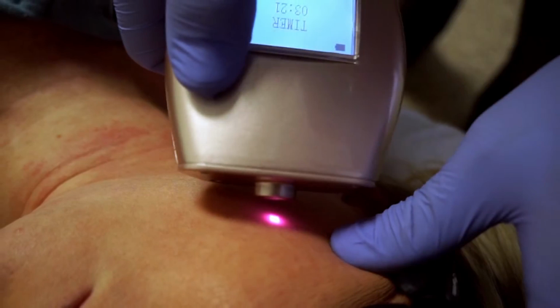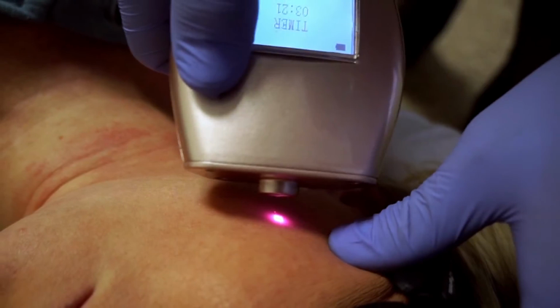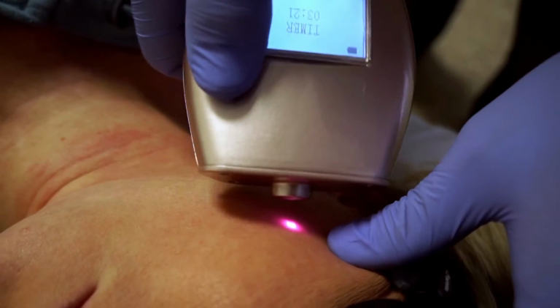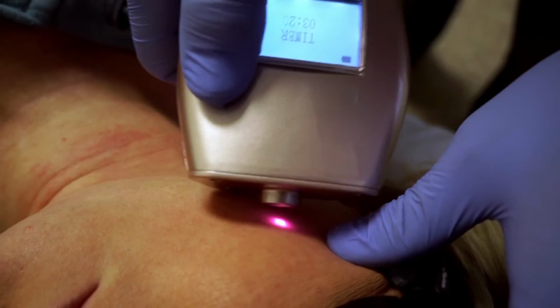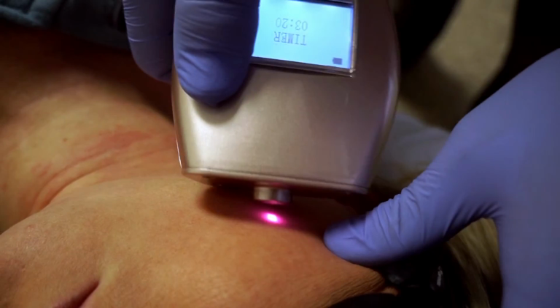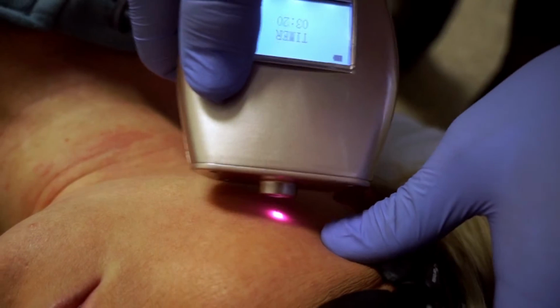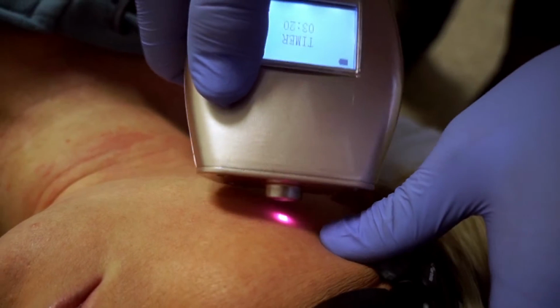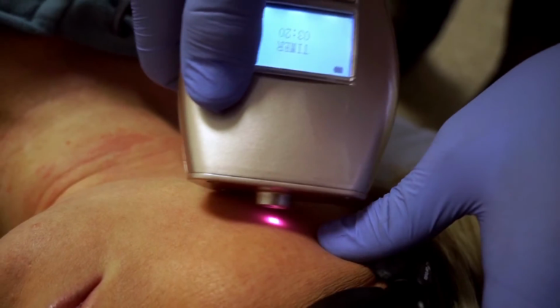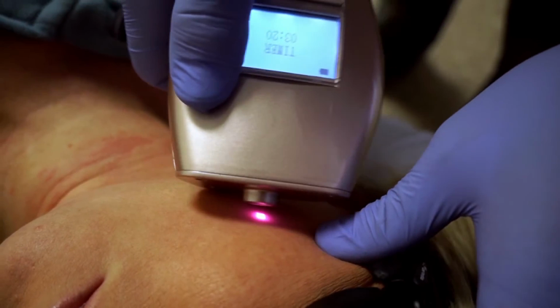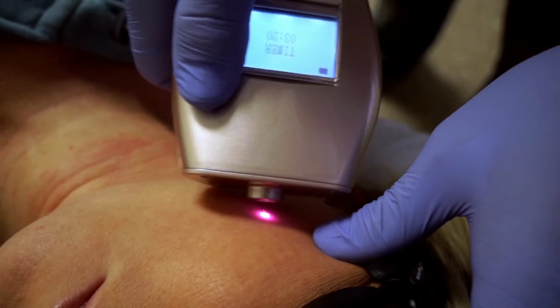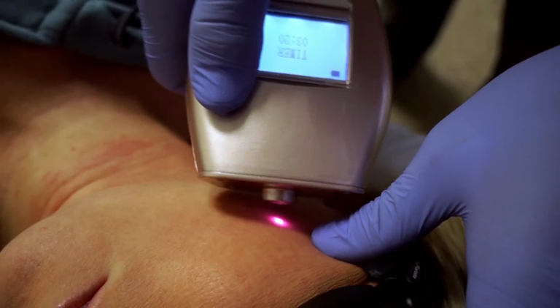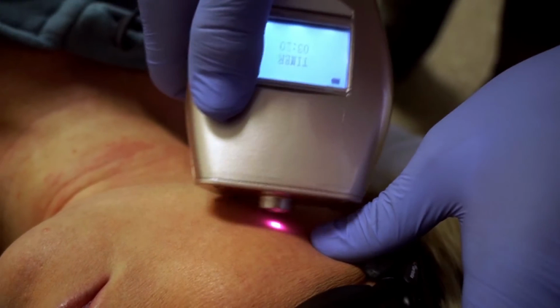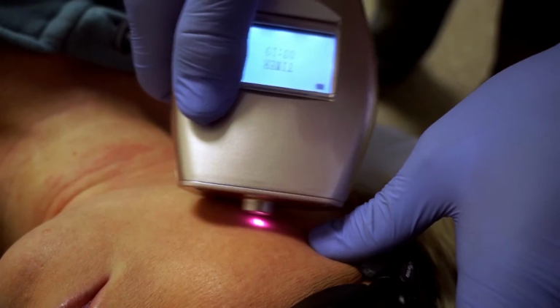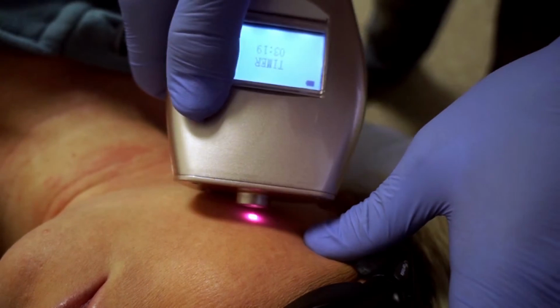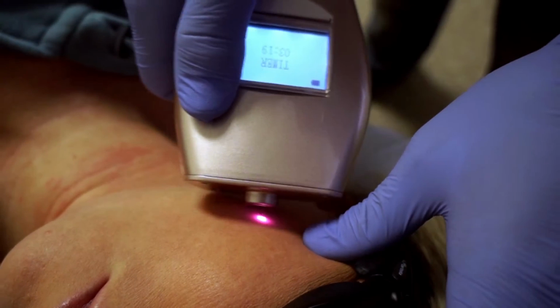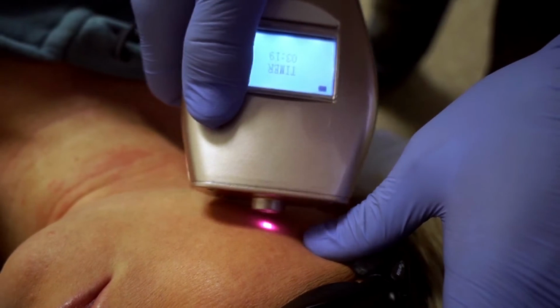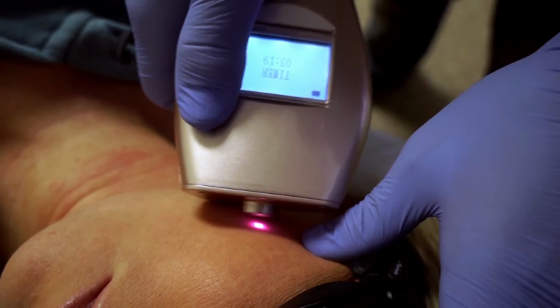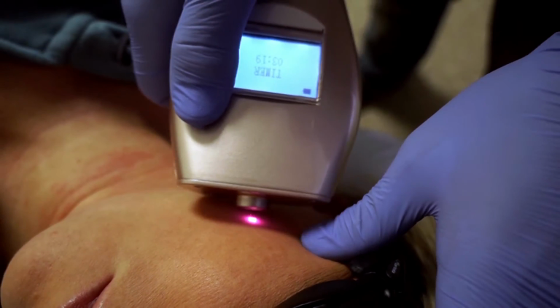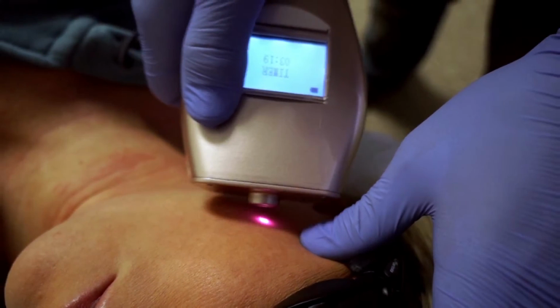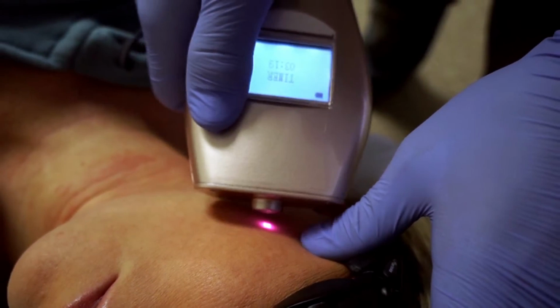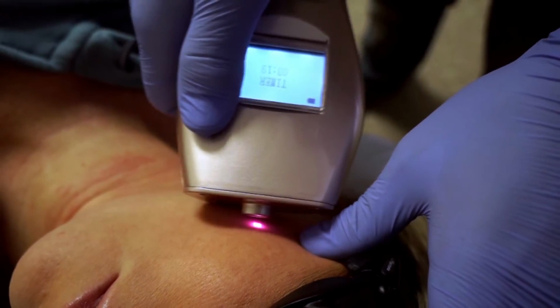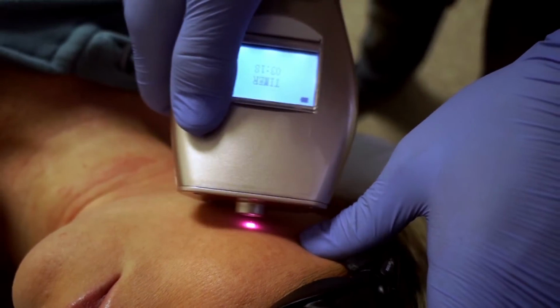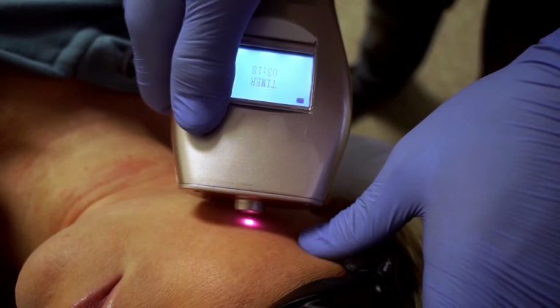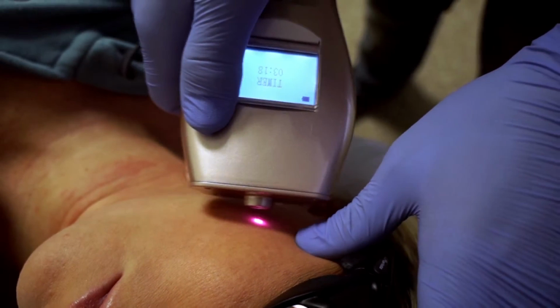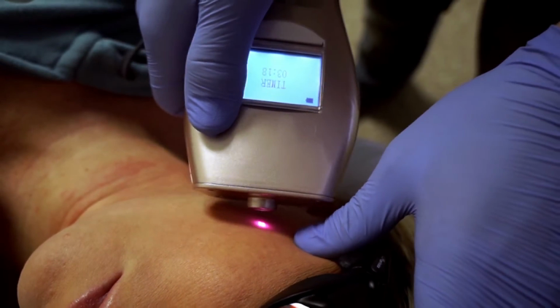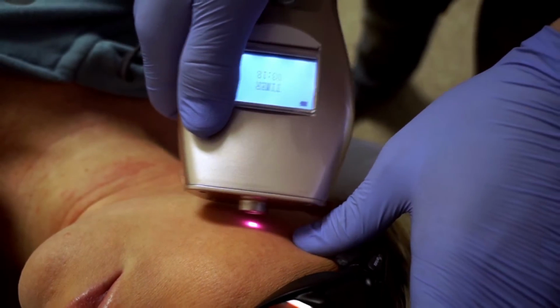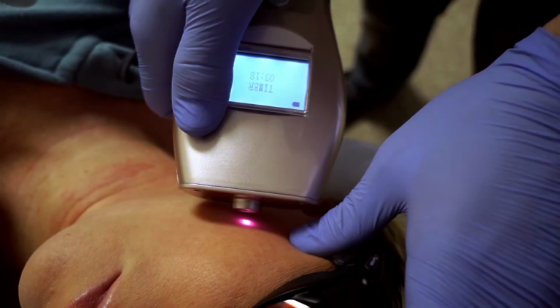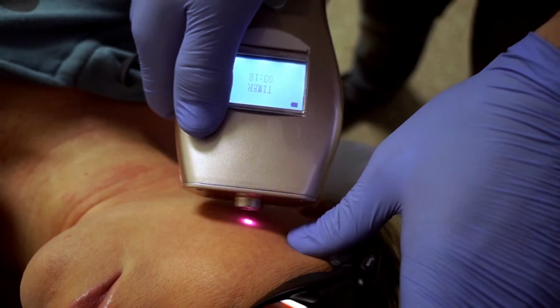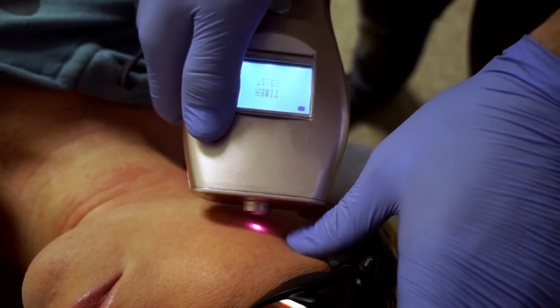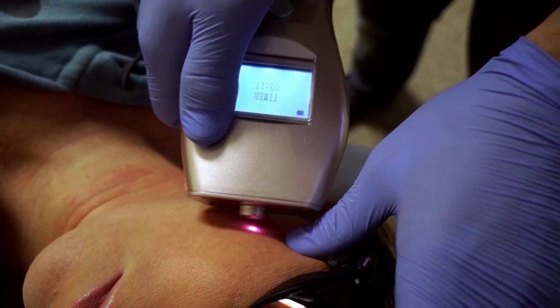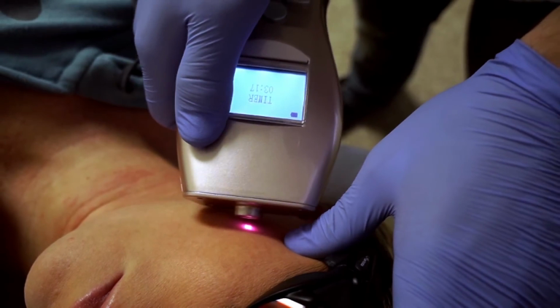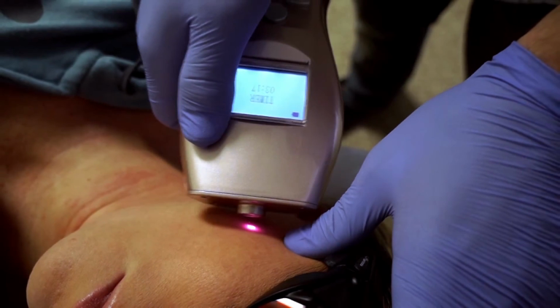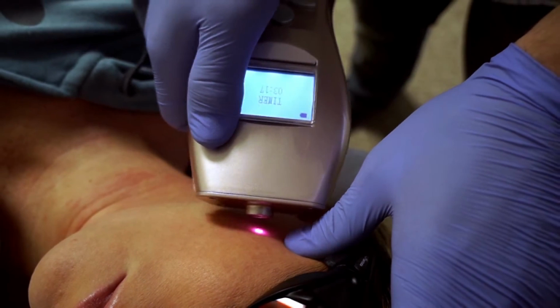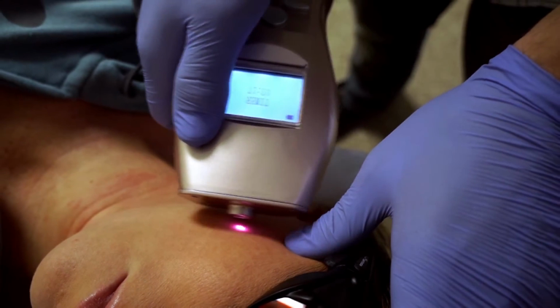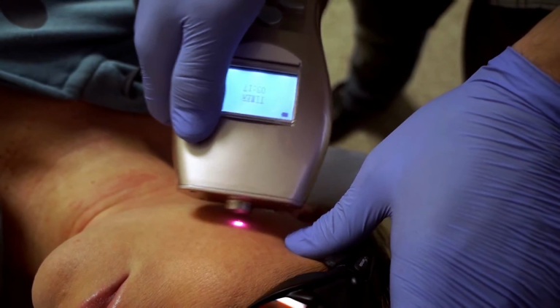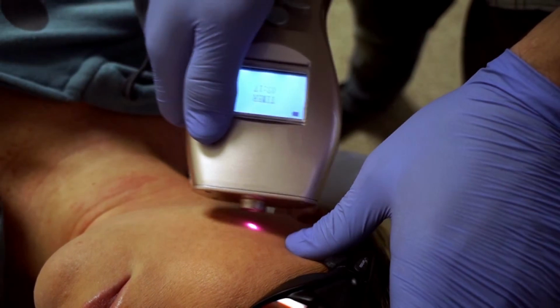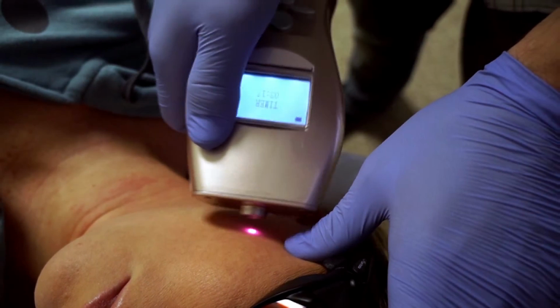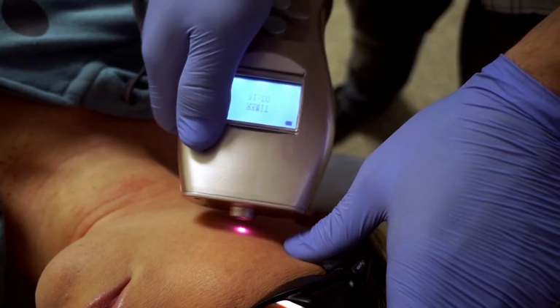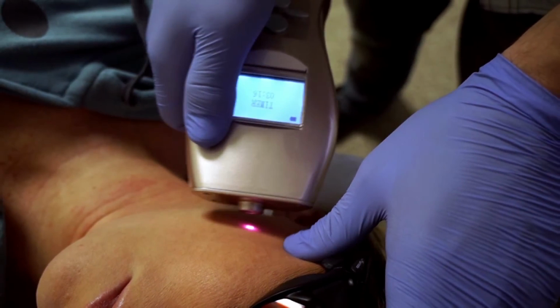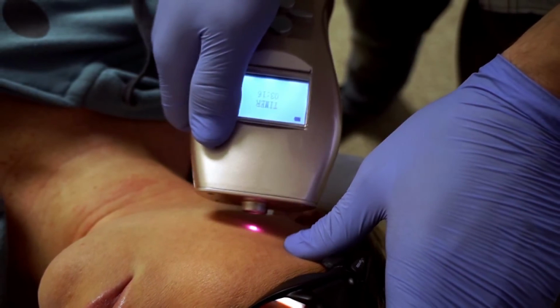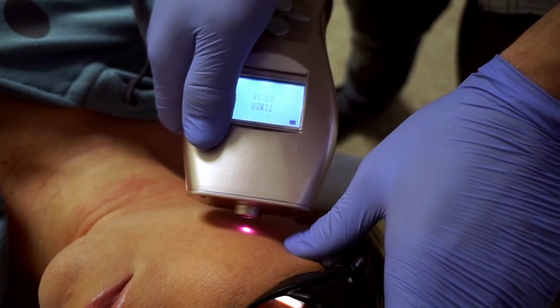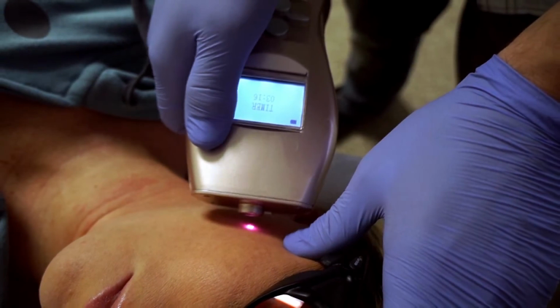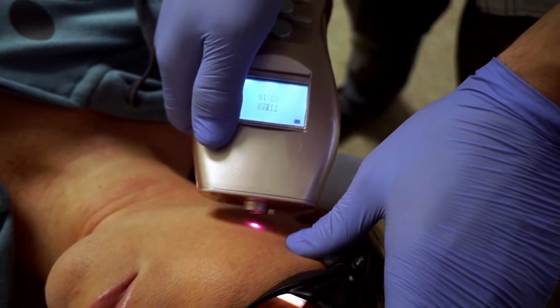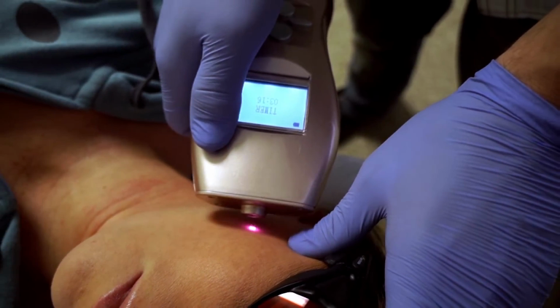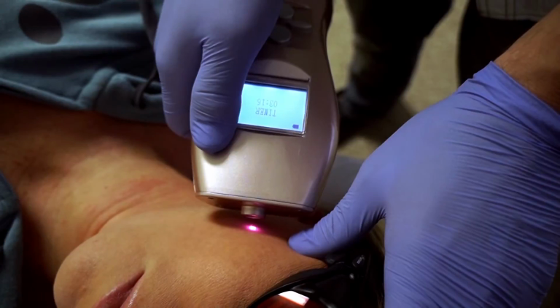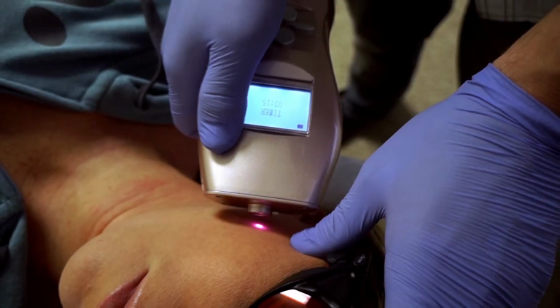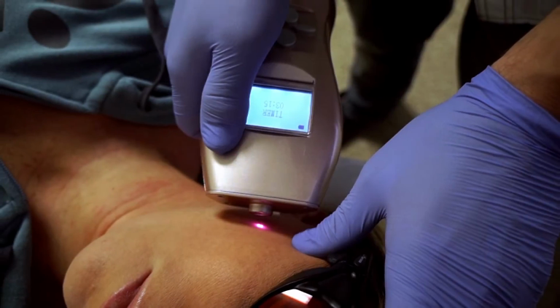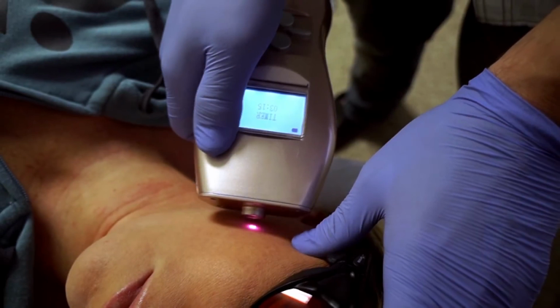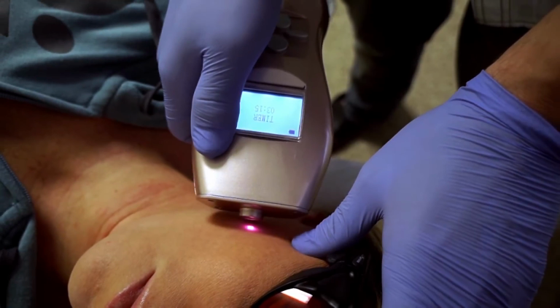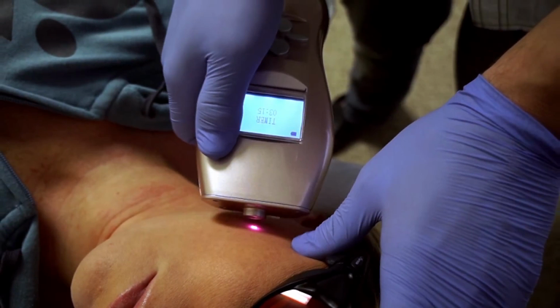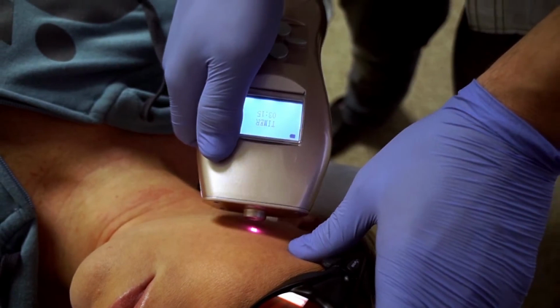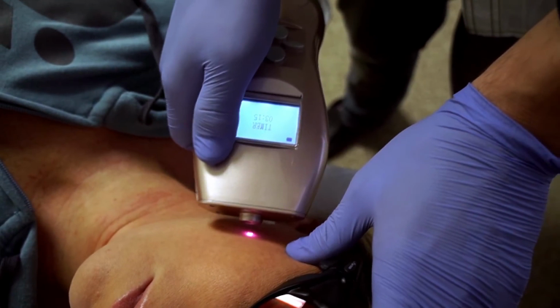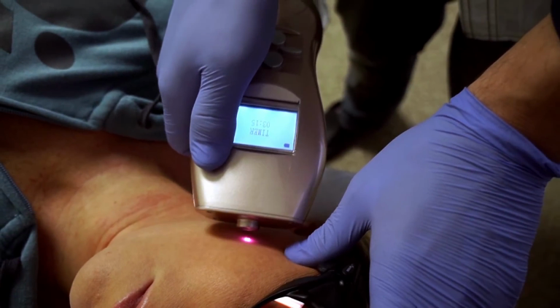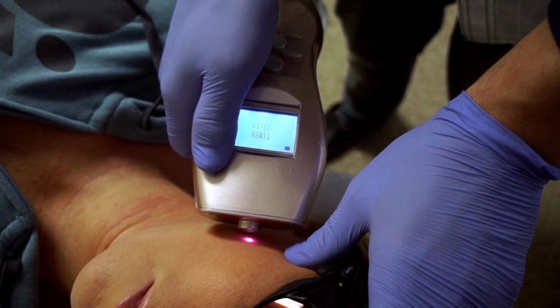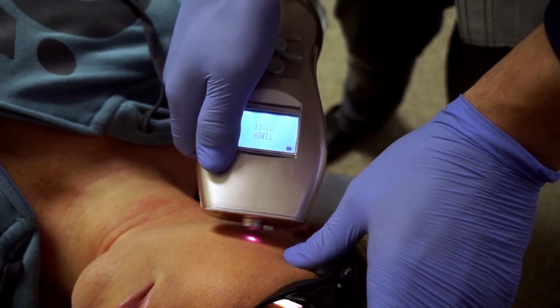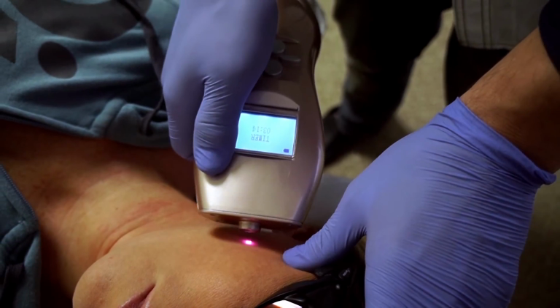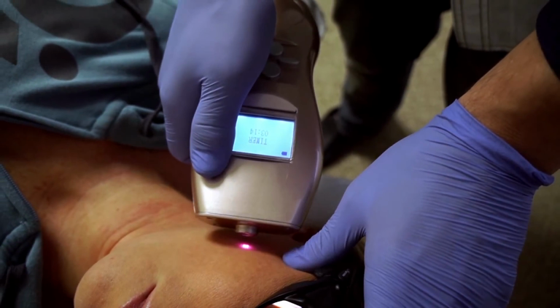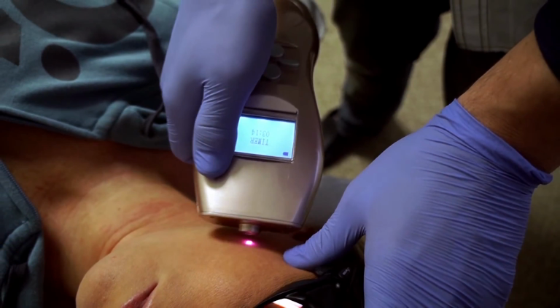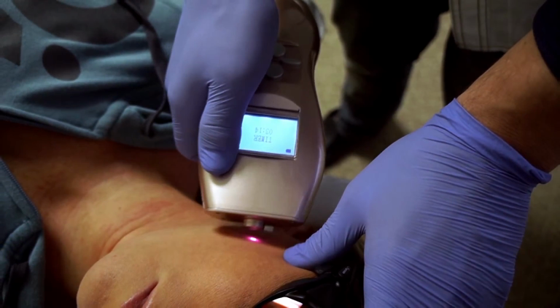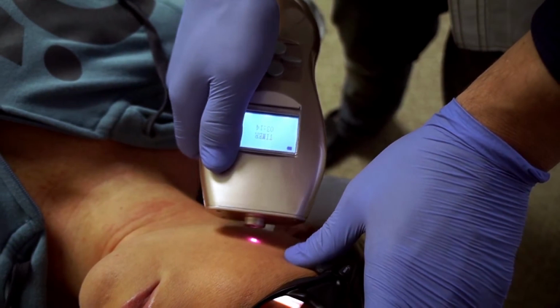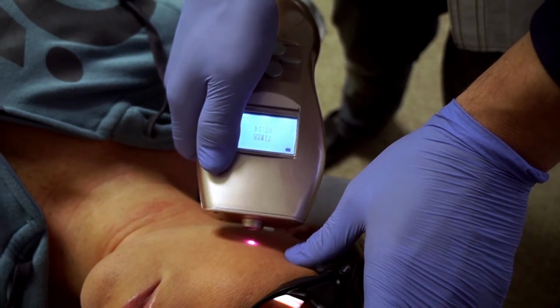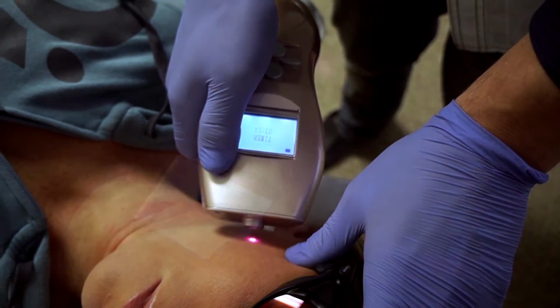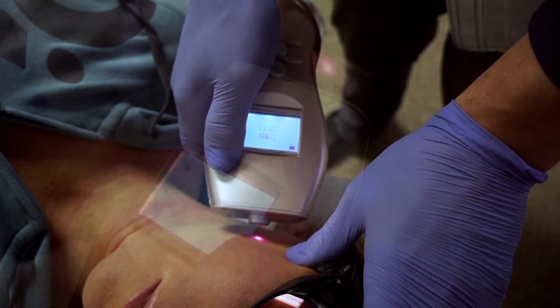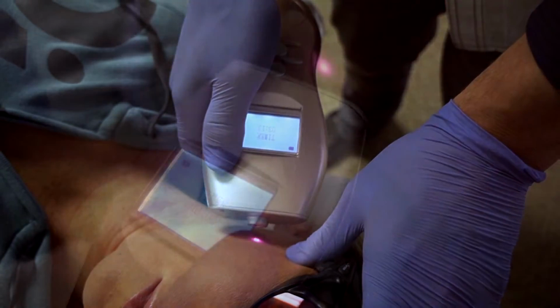With your other hand, using your finger, push up the skin and go in circular motions with the laser.